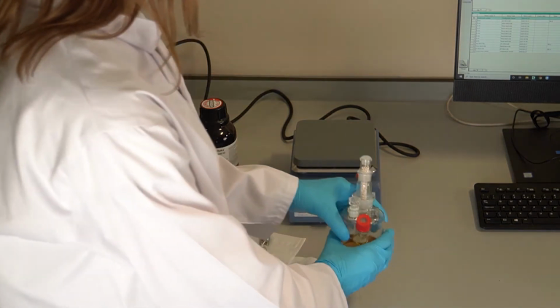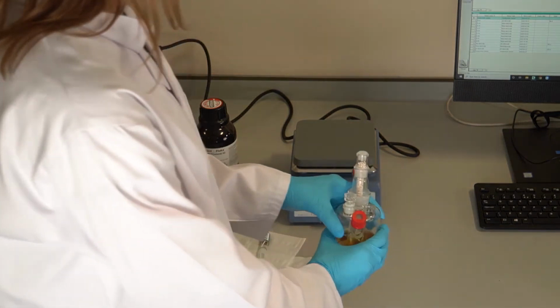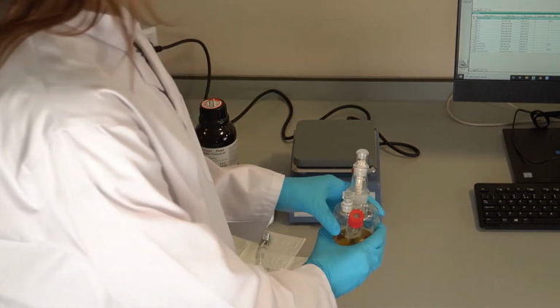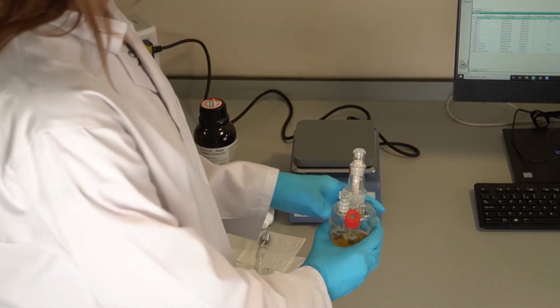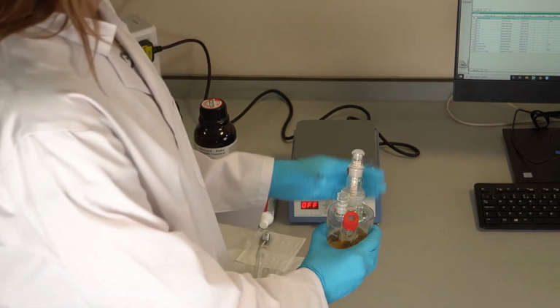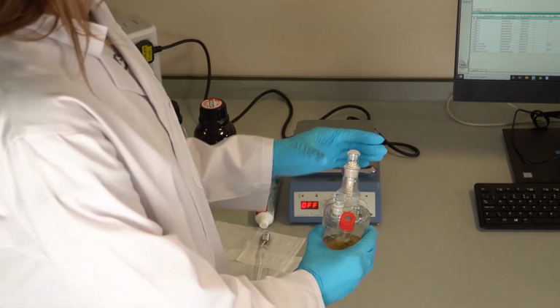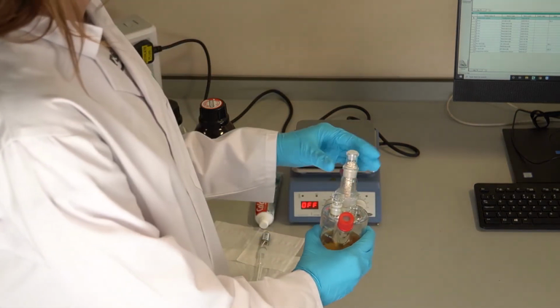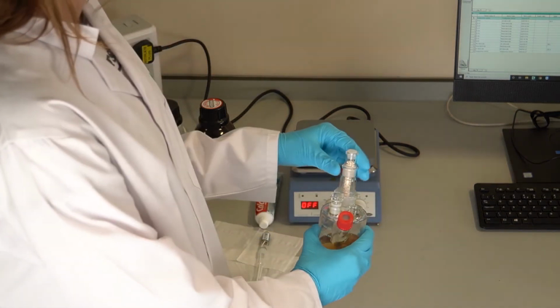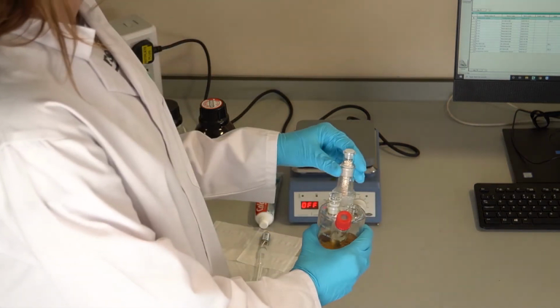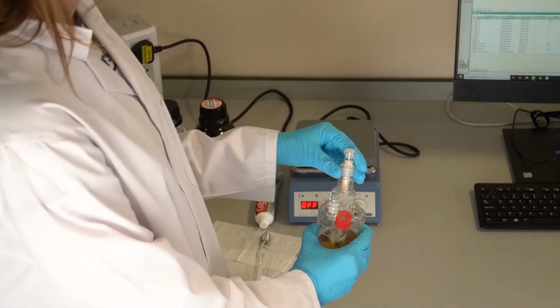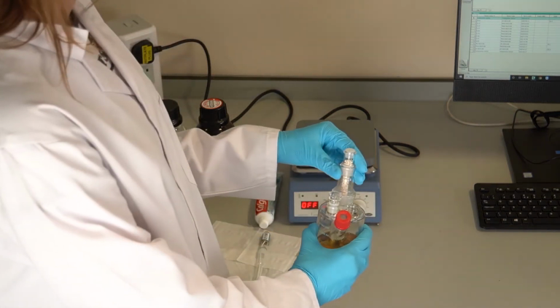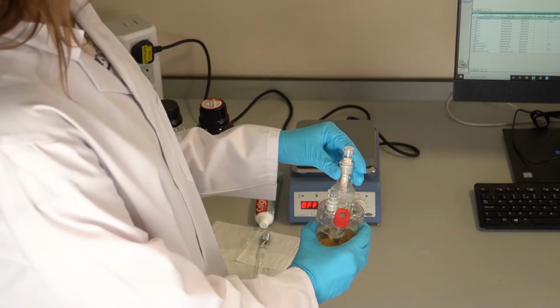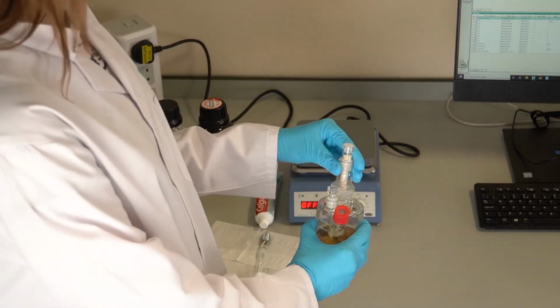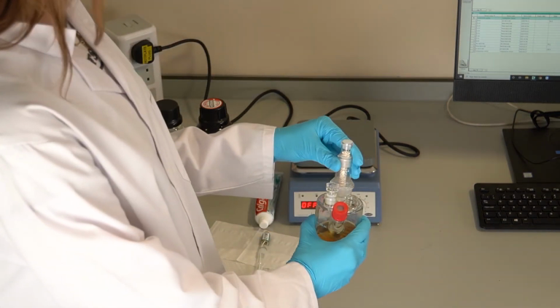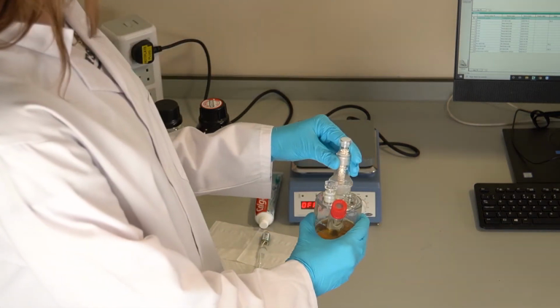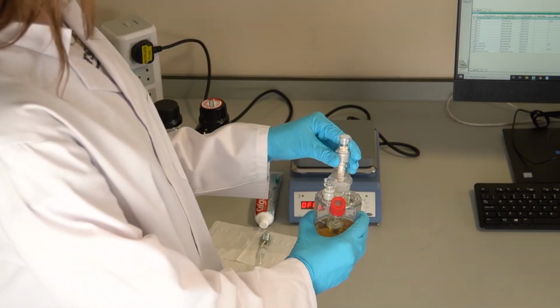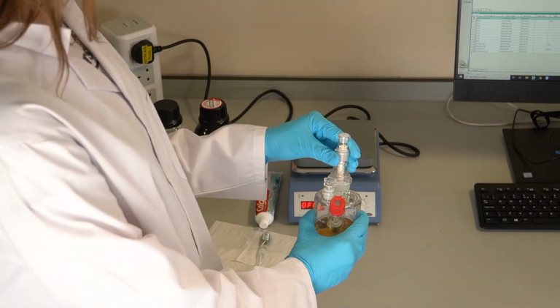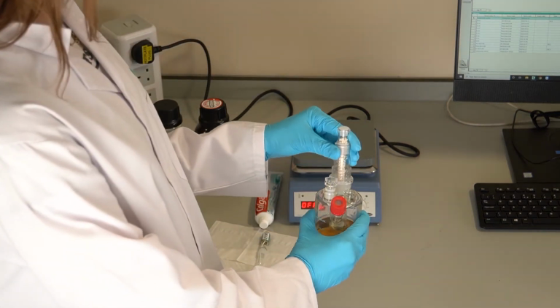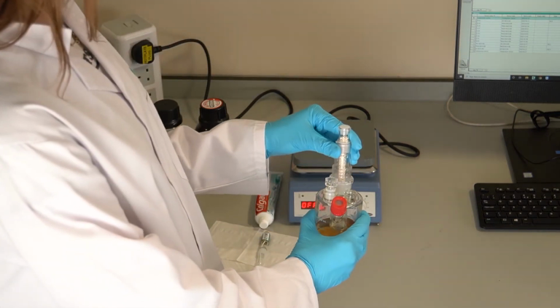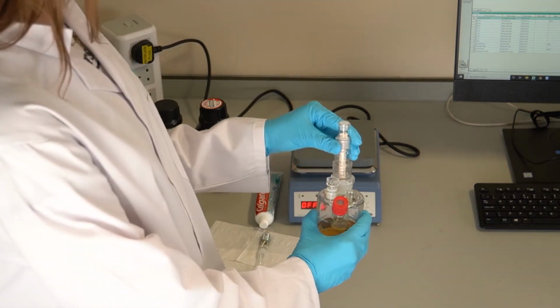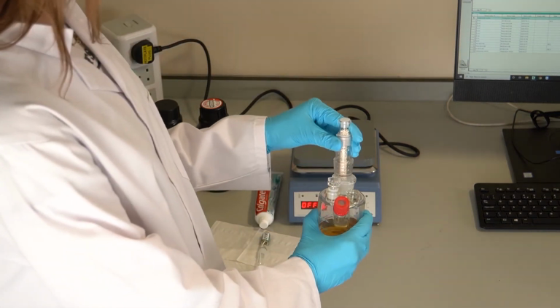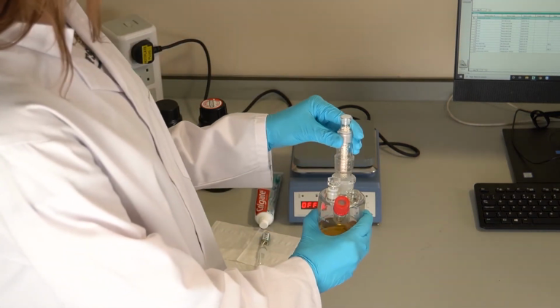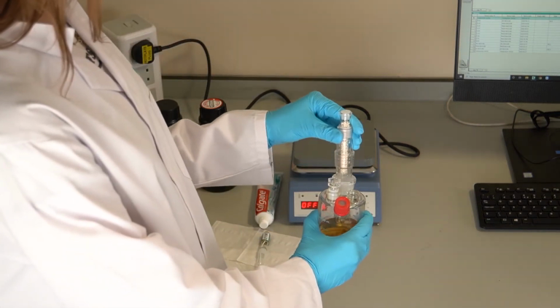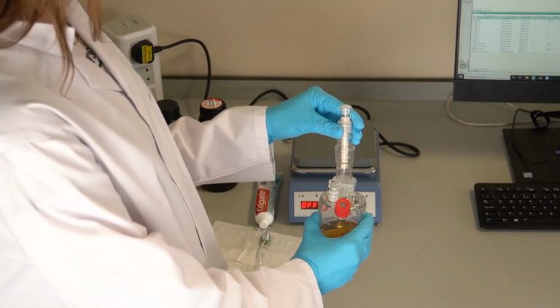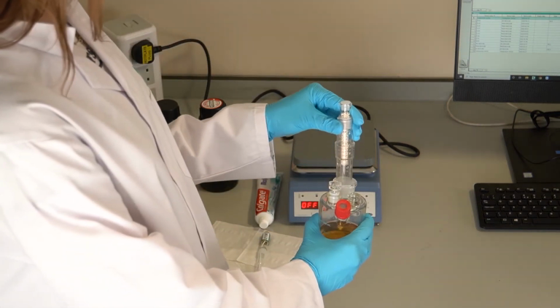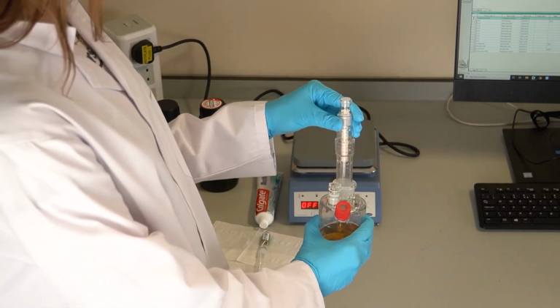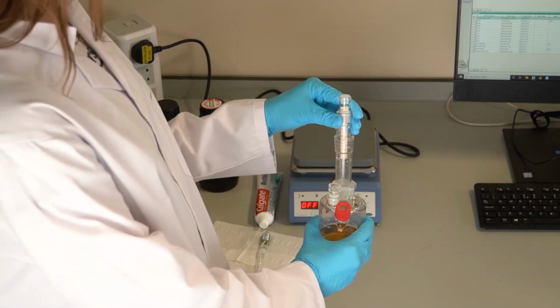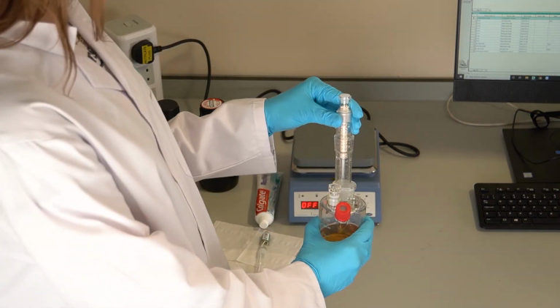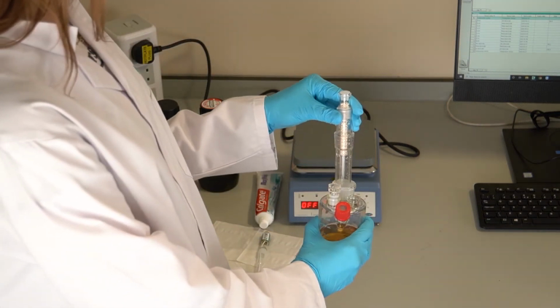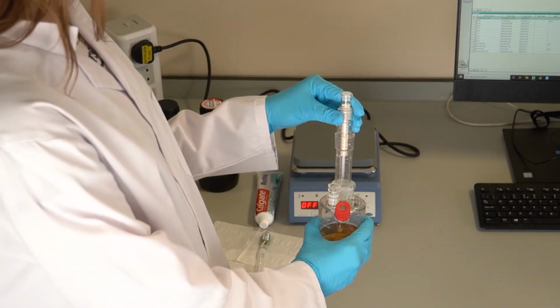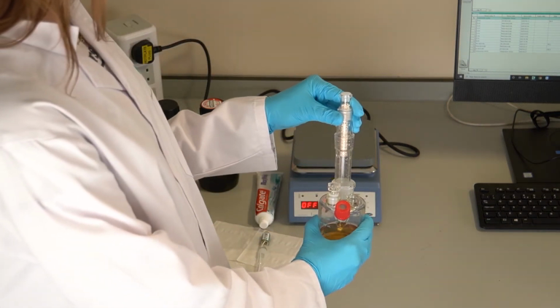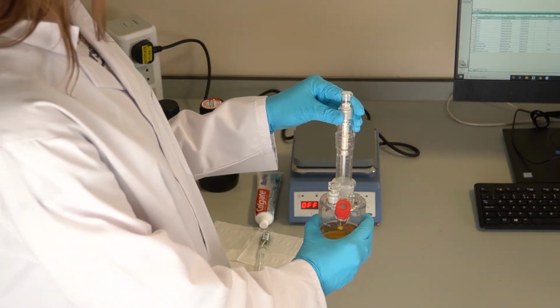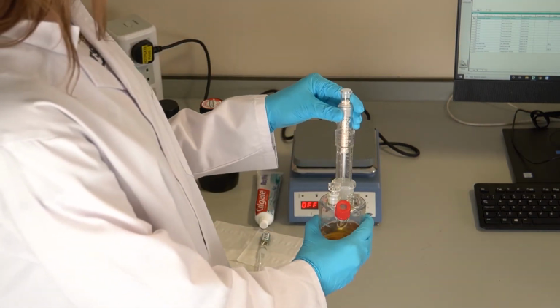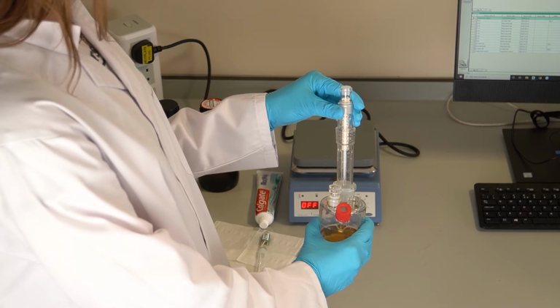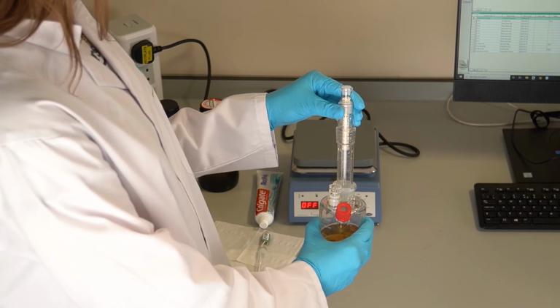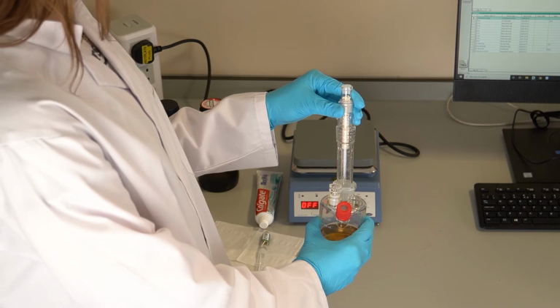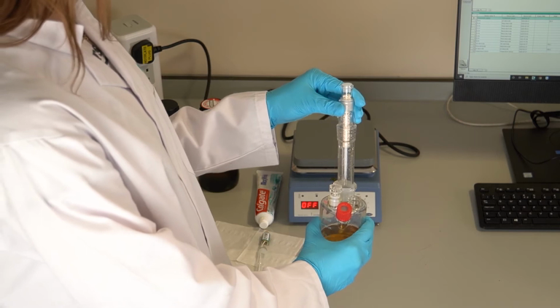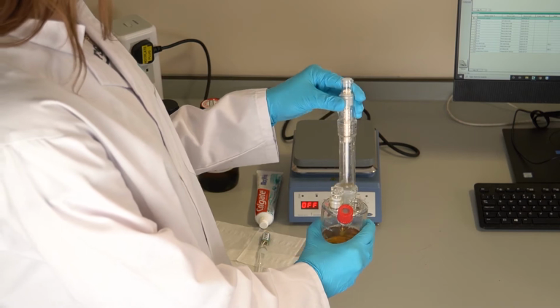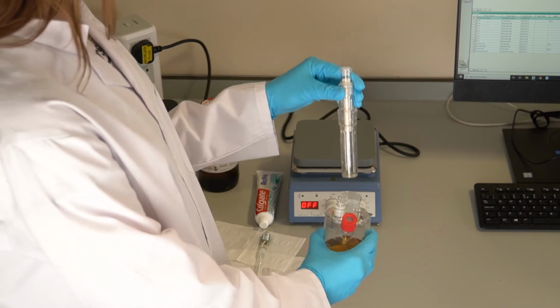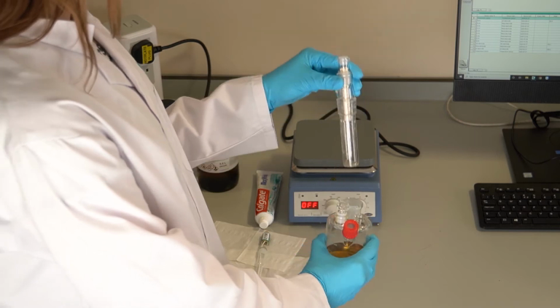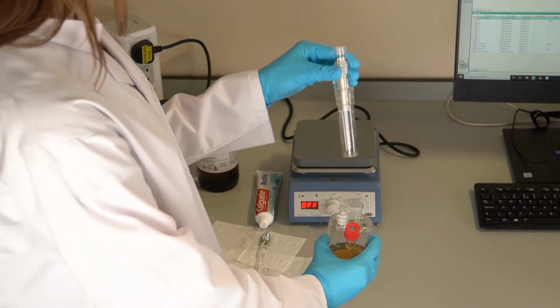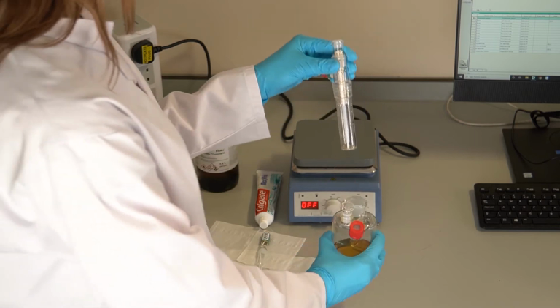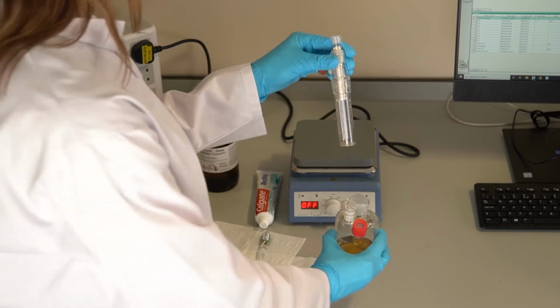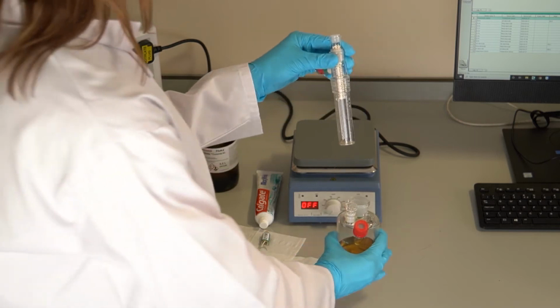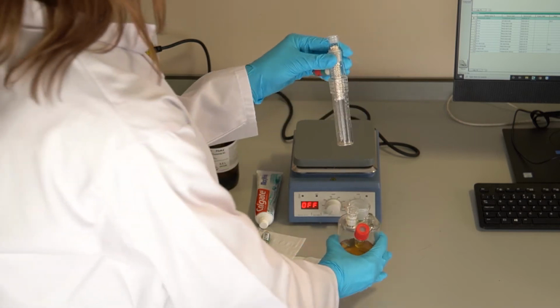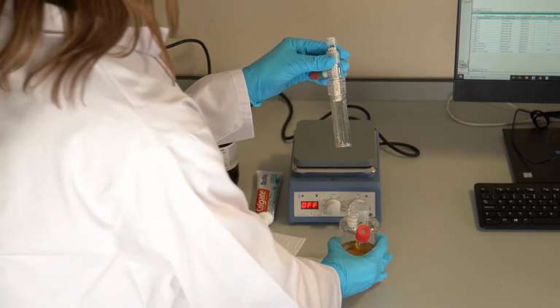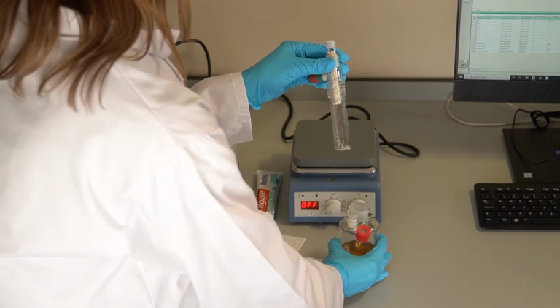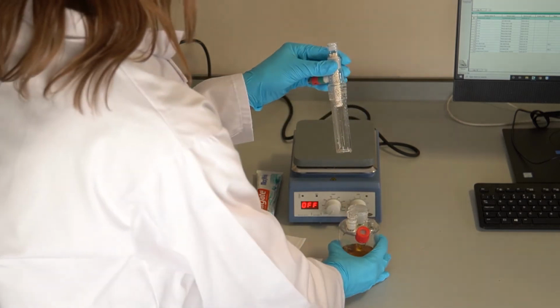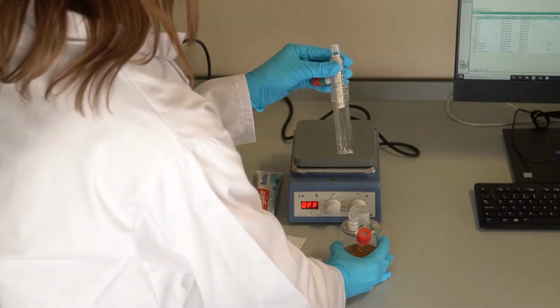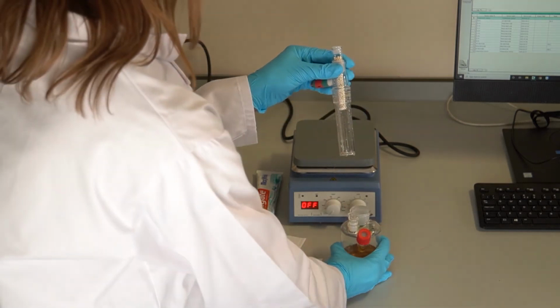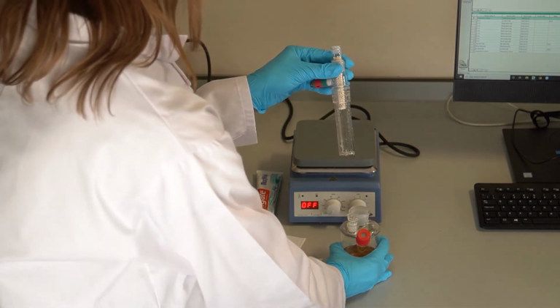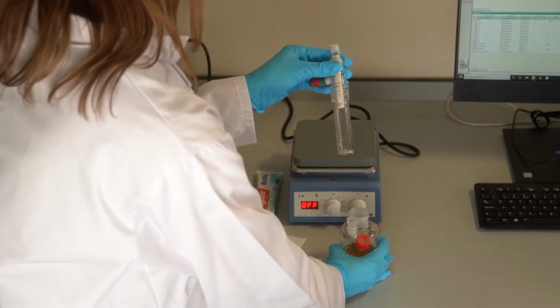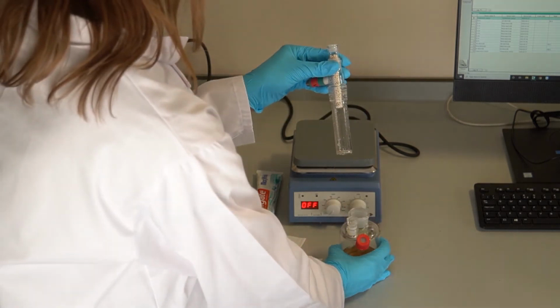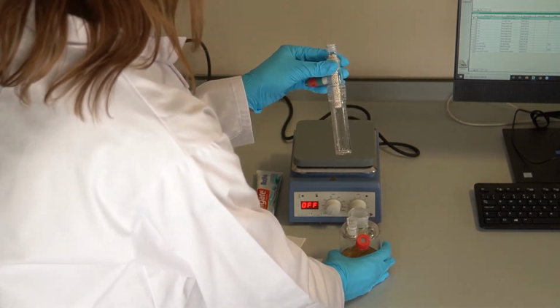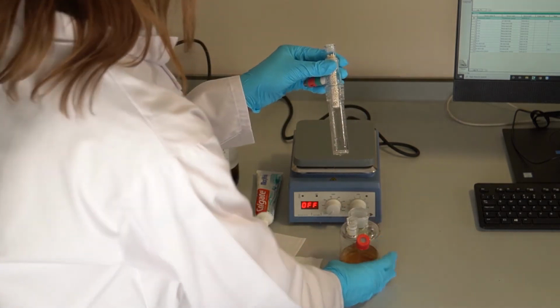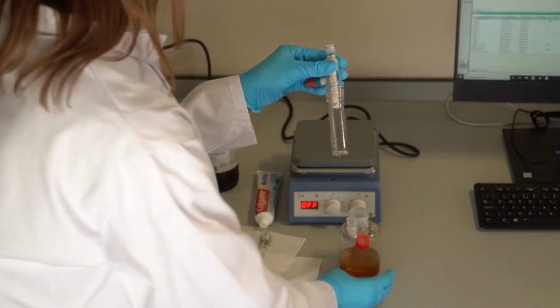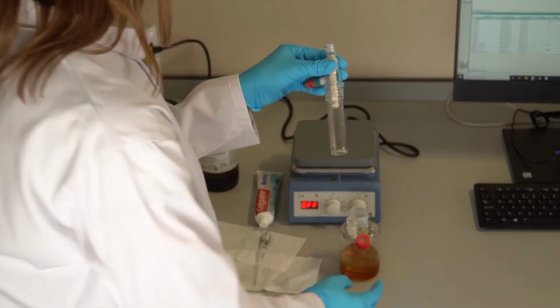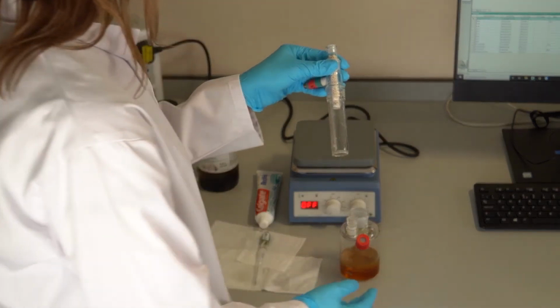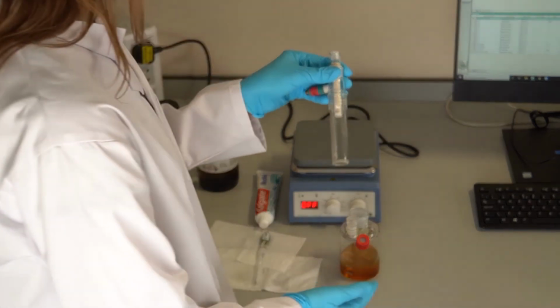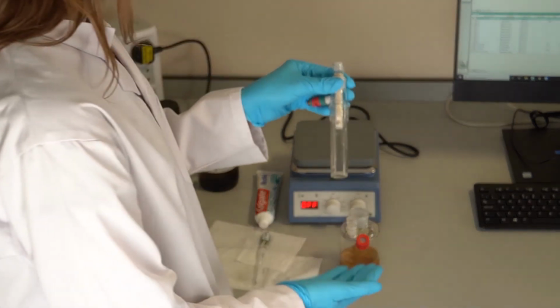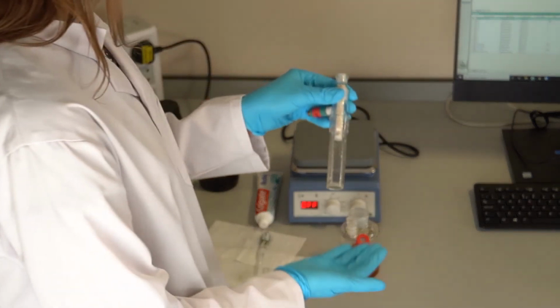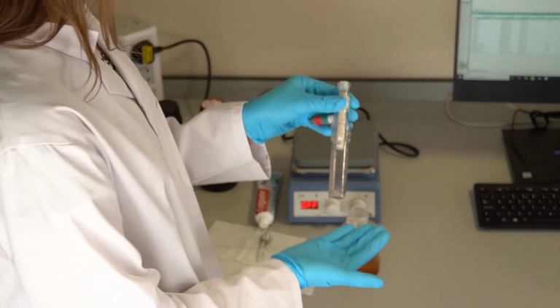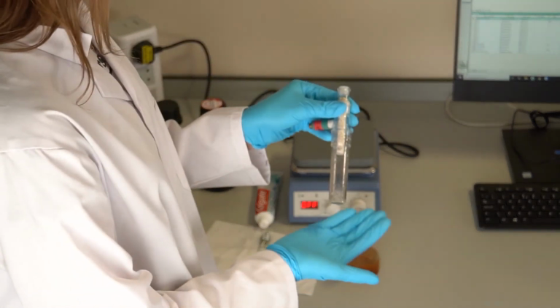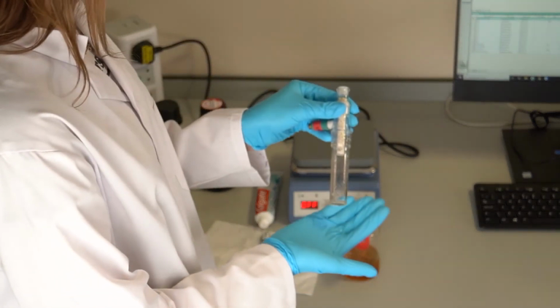Inspect the generator electrode for signs of damage. Particularly look for cracks in the glass or broken connections at the diaphragm.